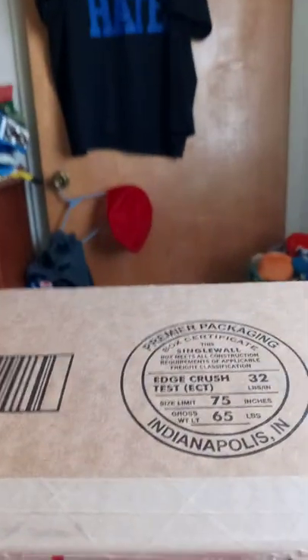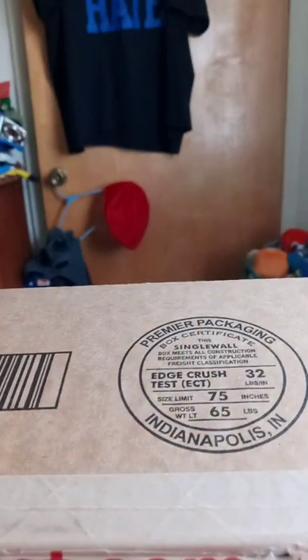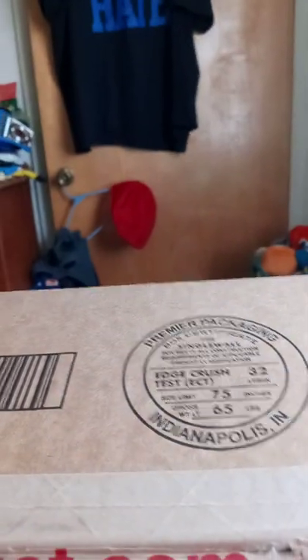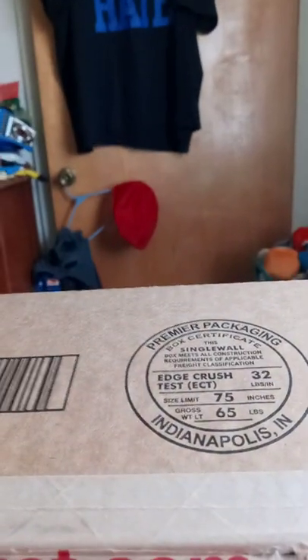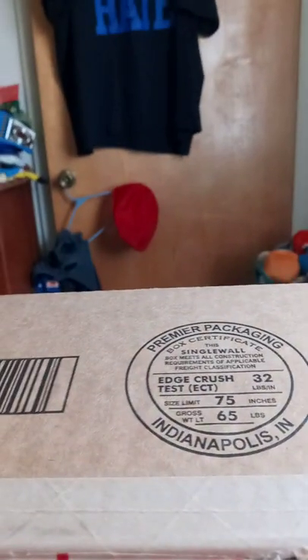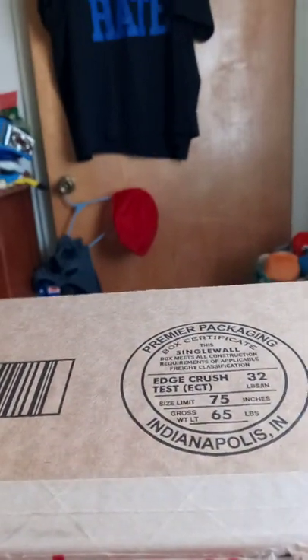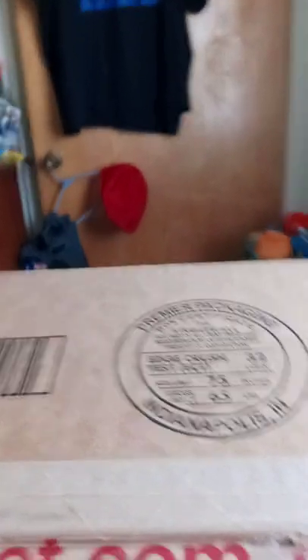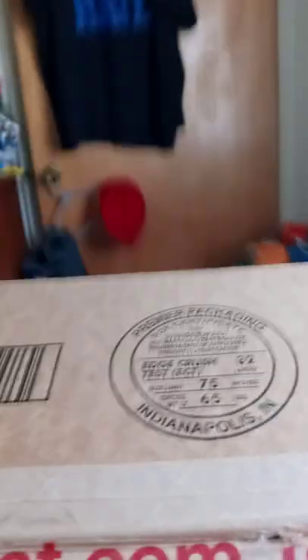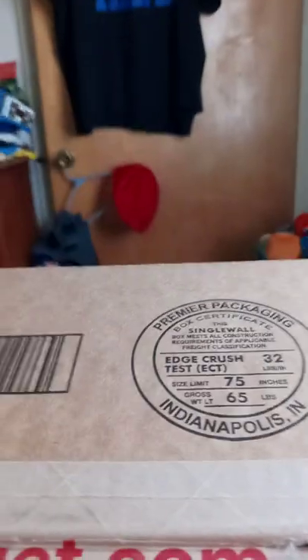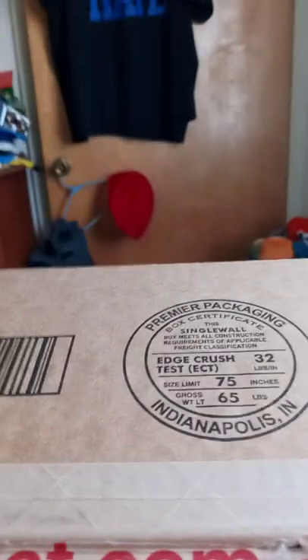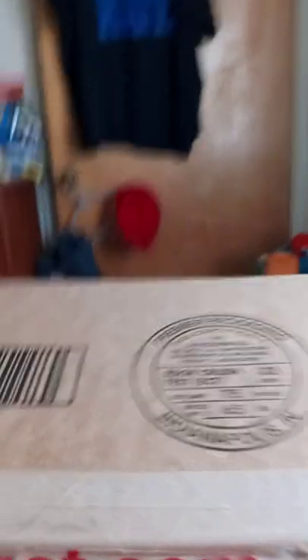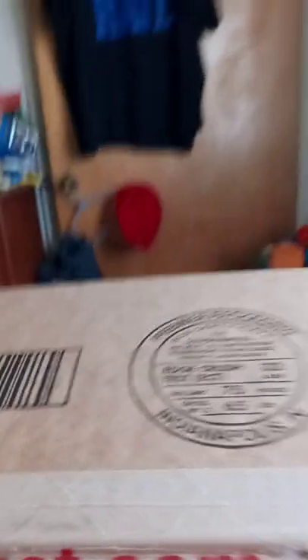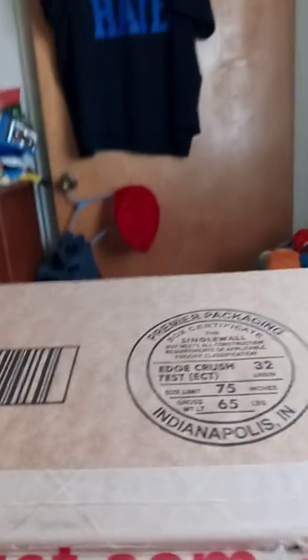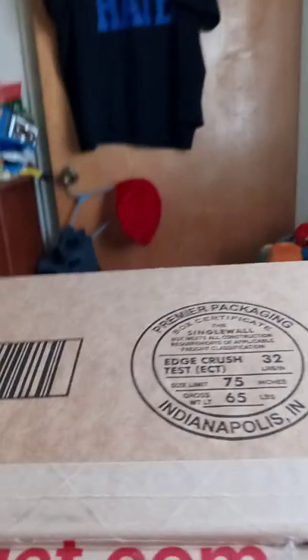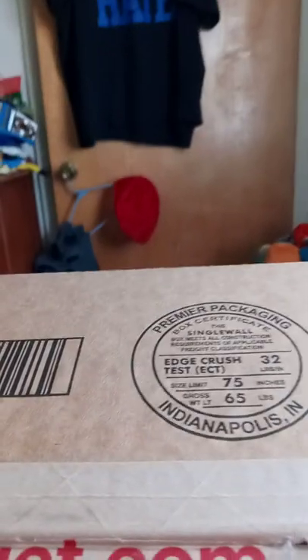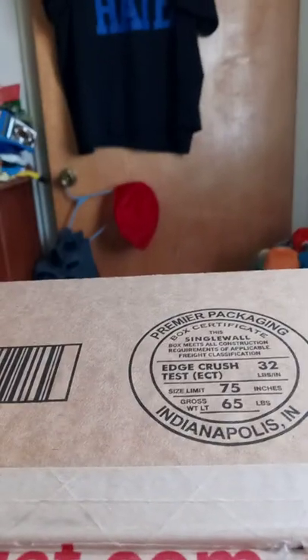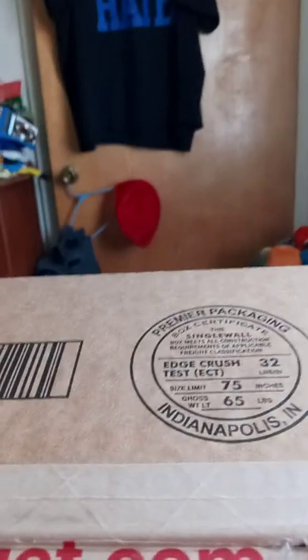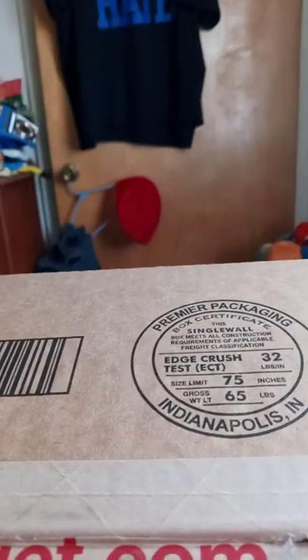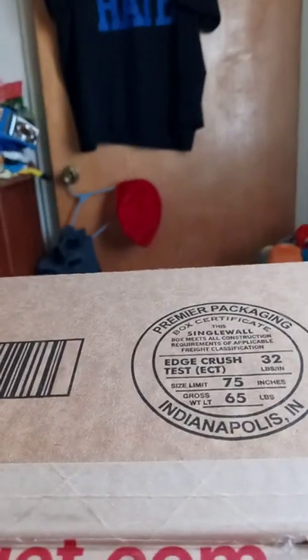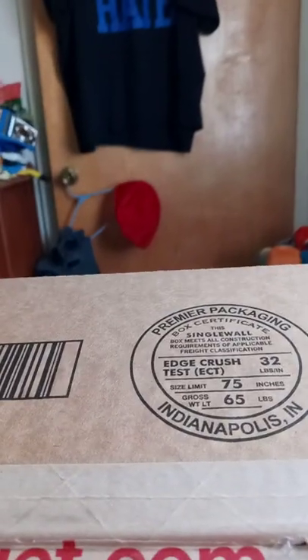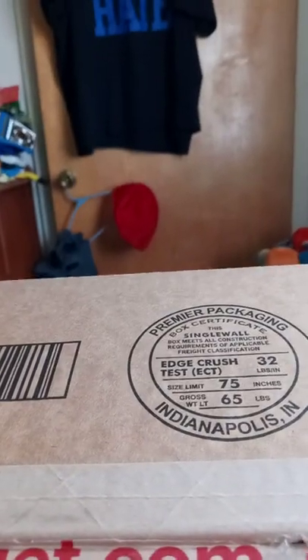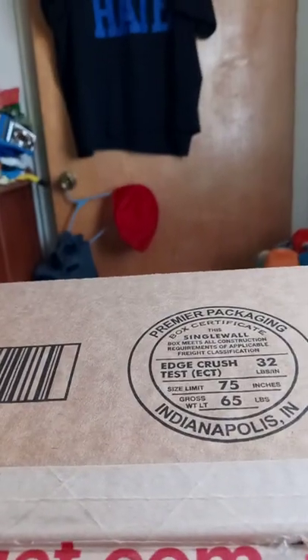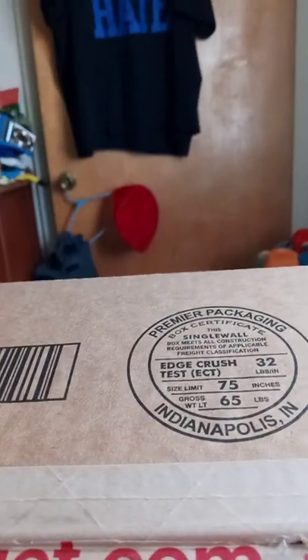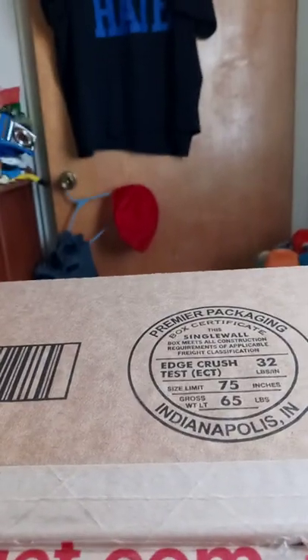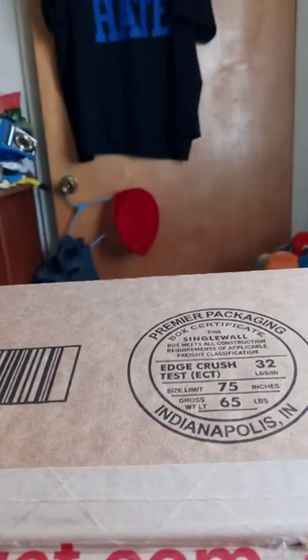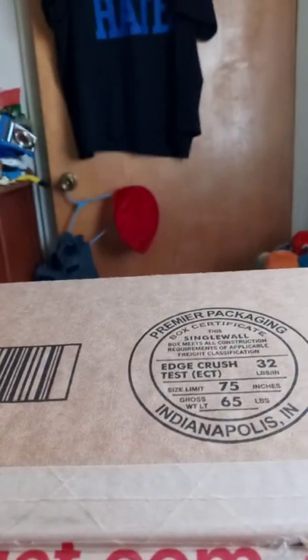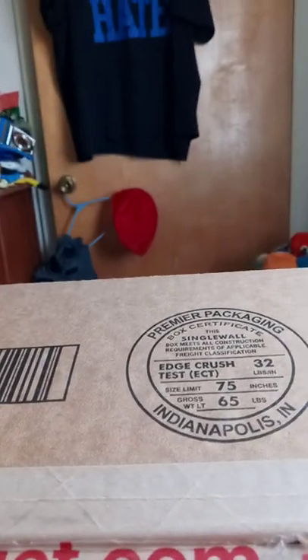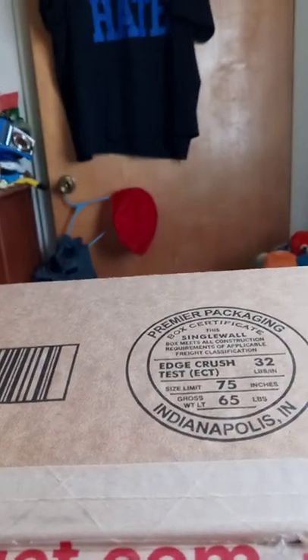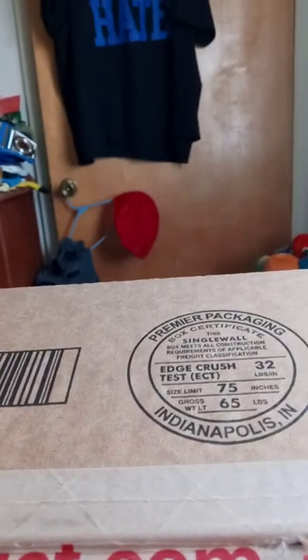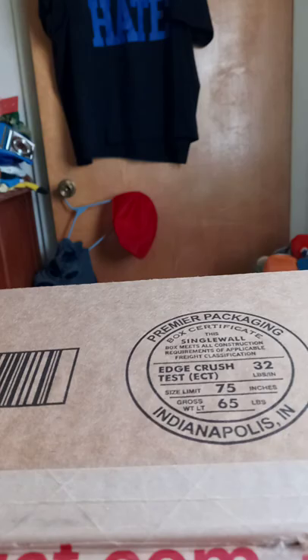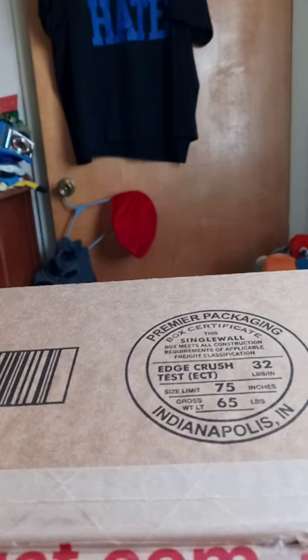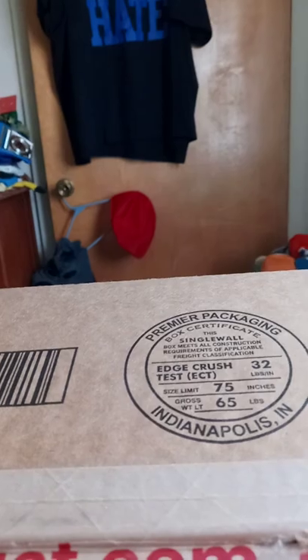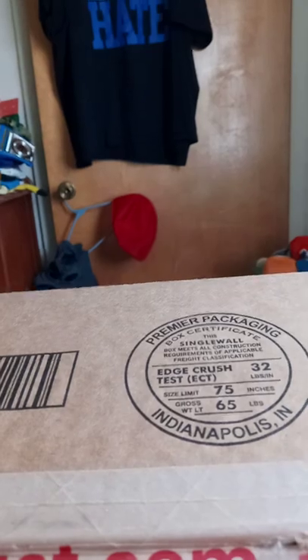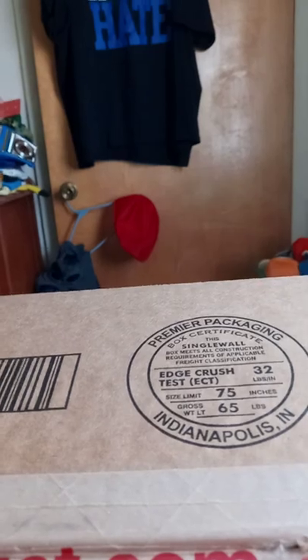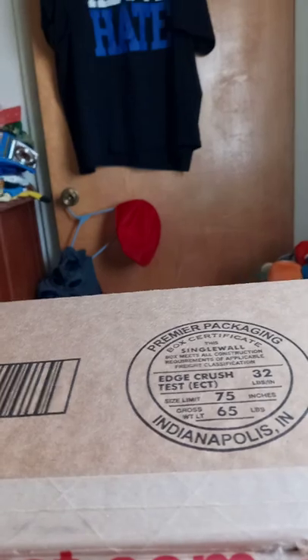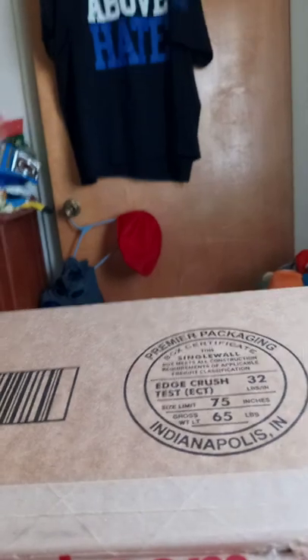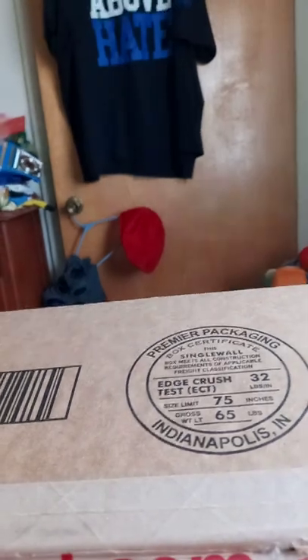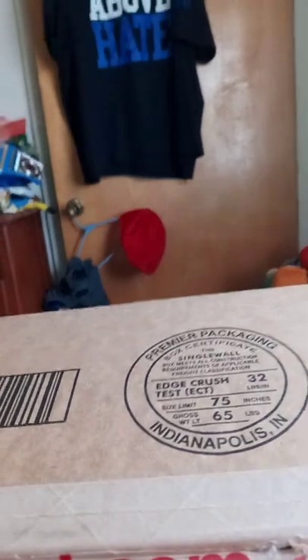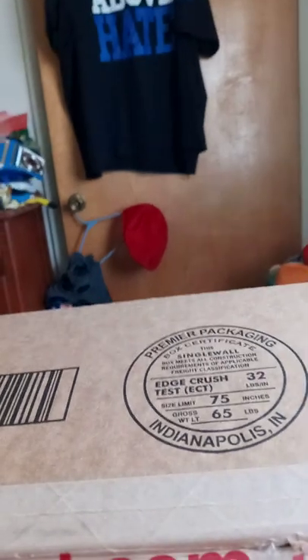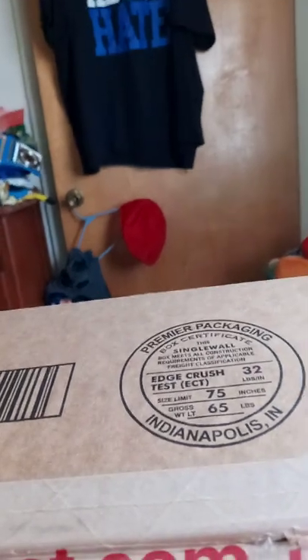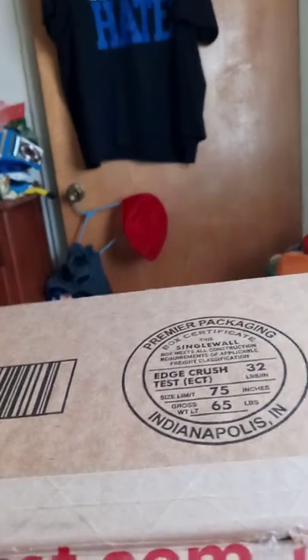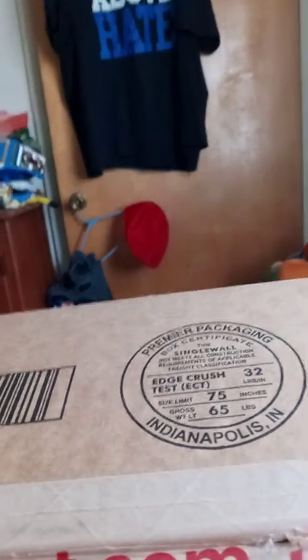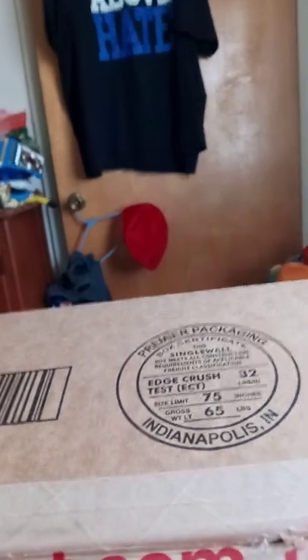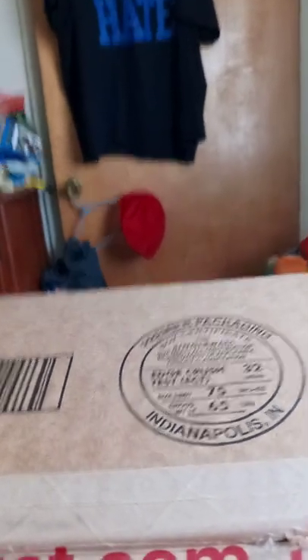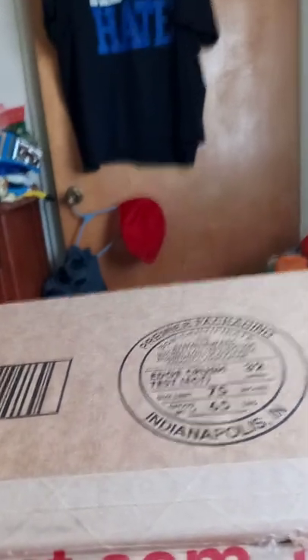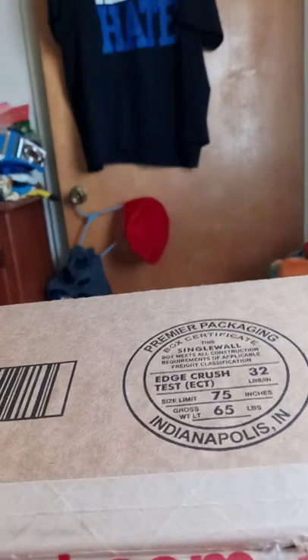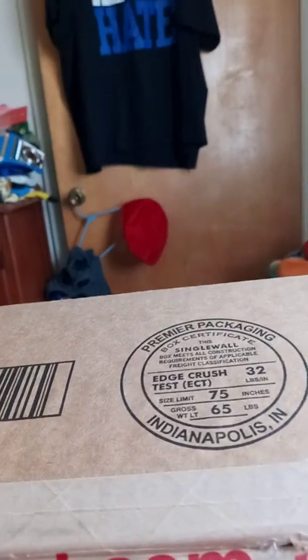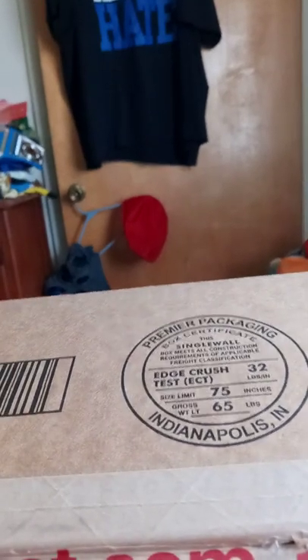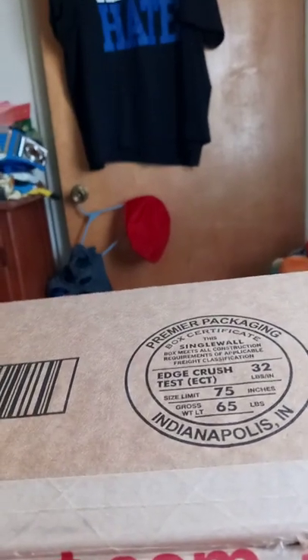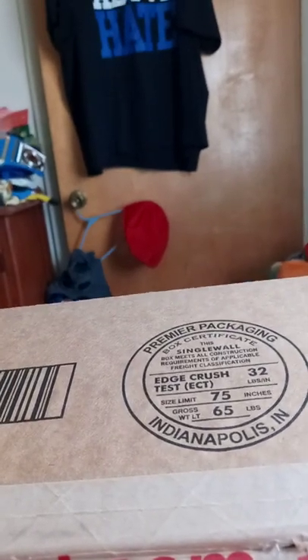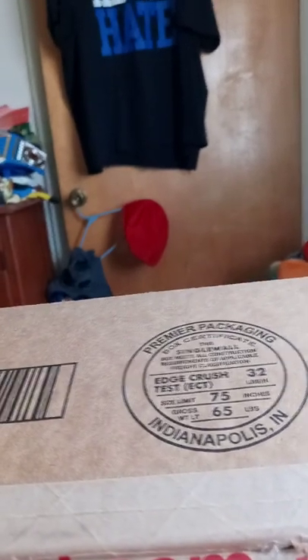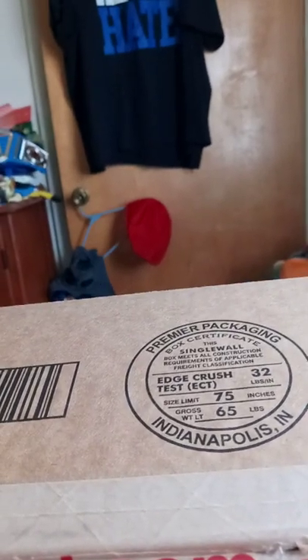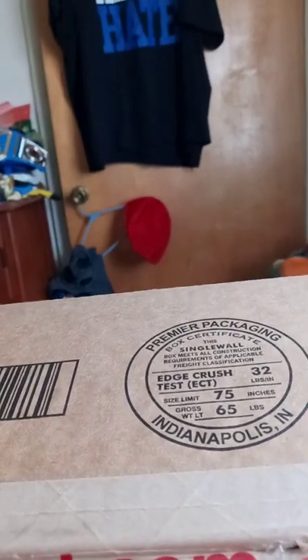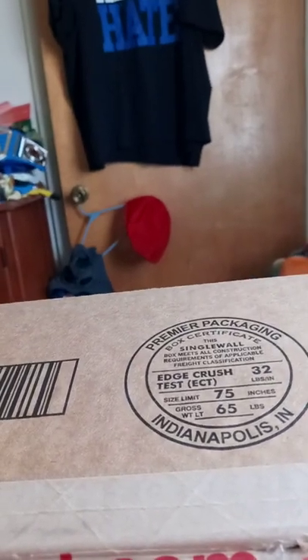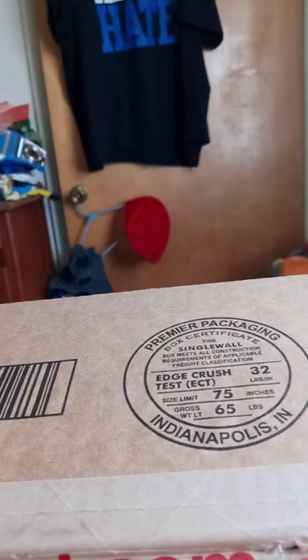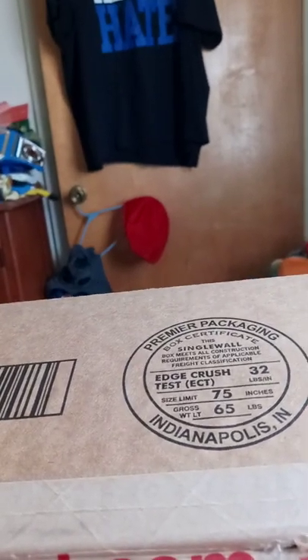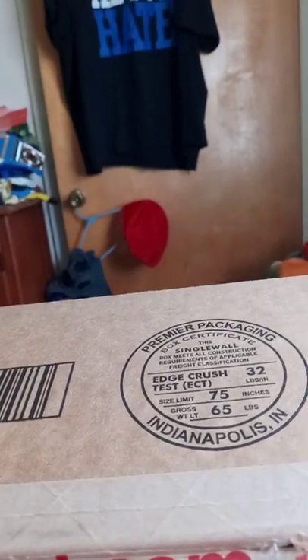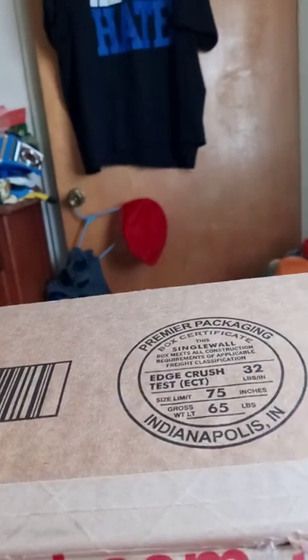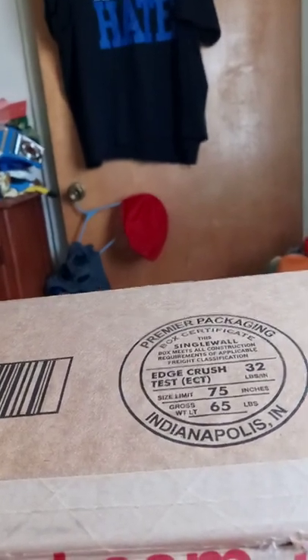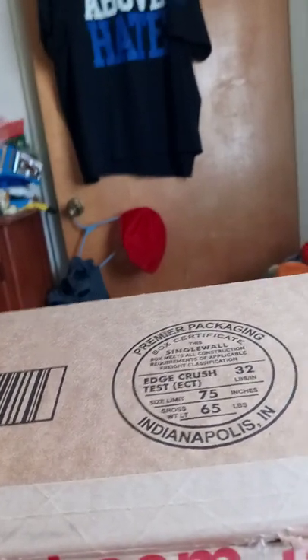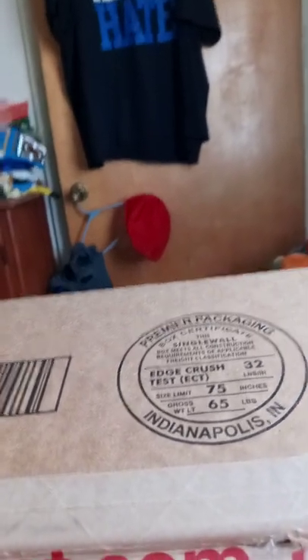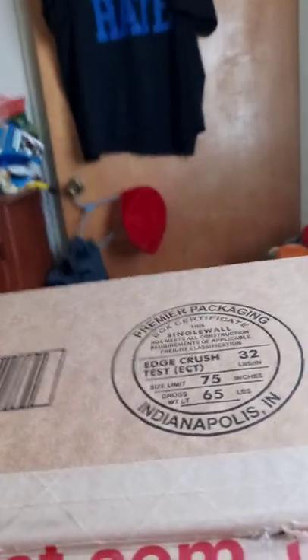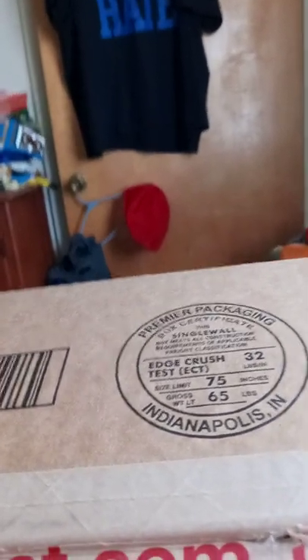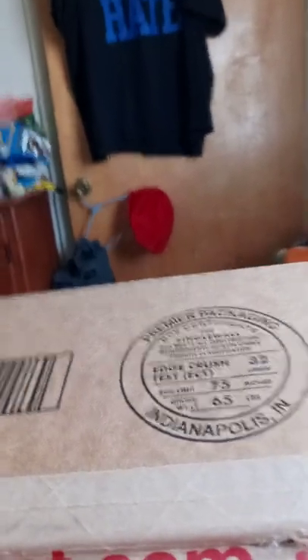I bought this a few days ago on Target, and it's from the new Sonic the Hedgehog 2 movie.